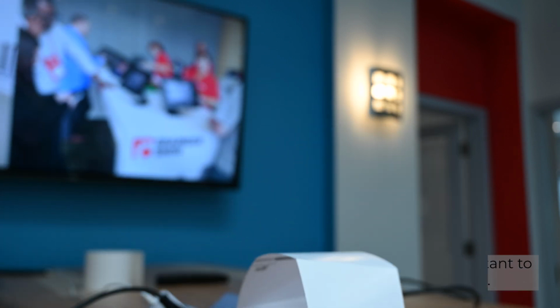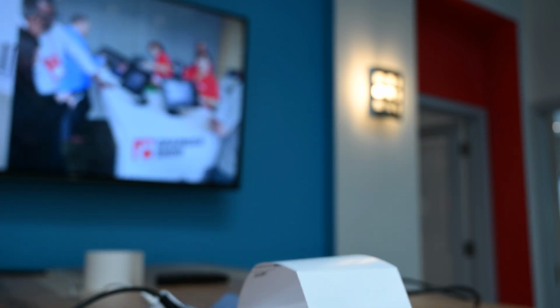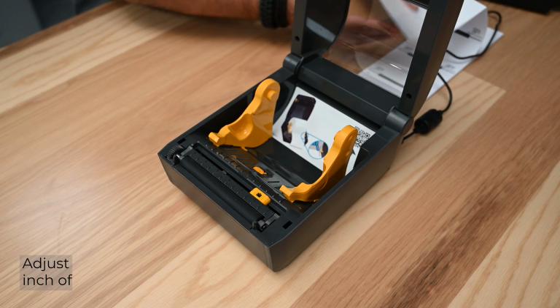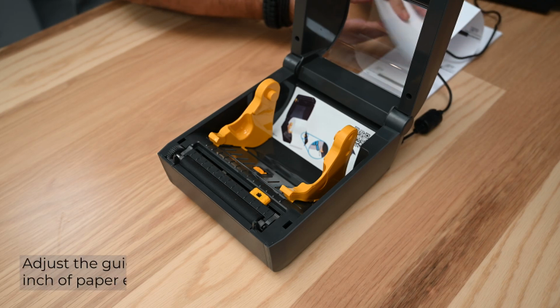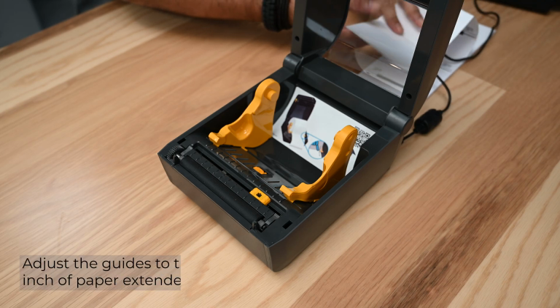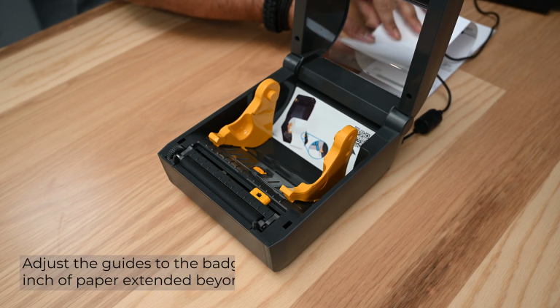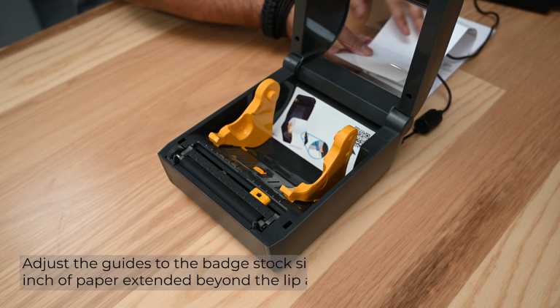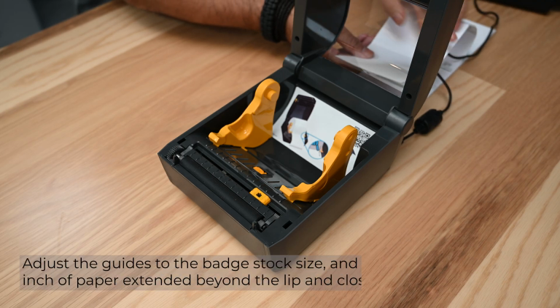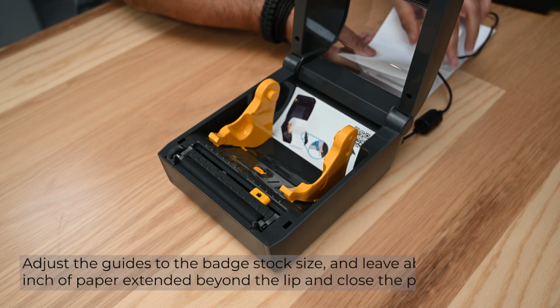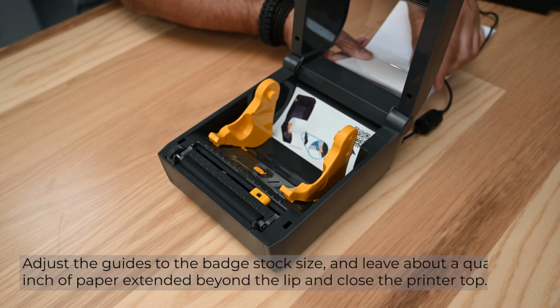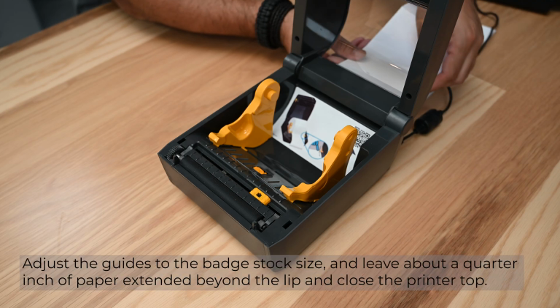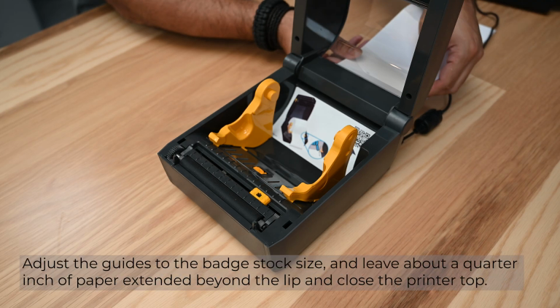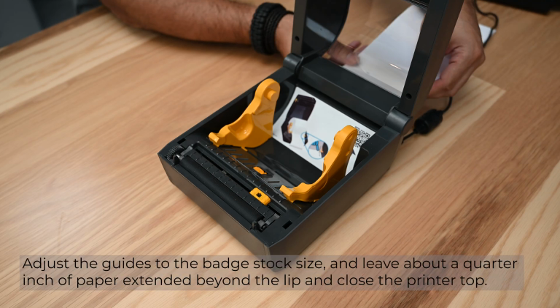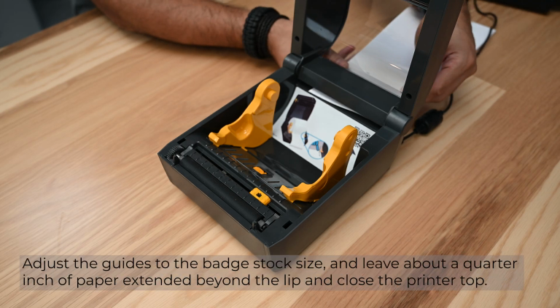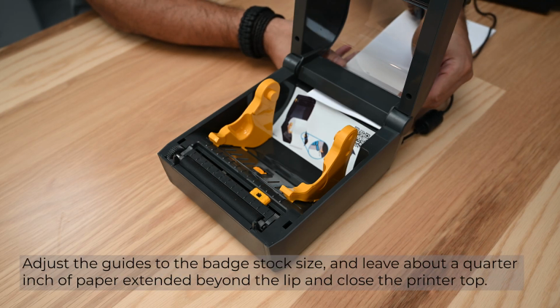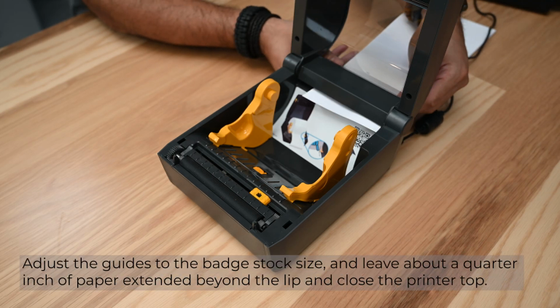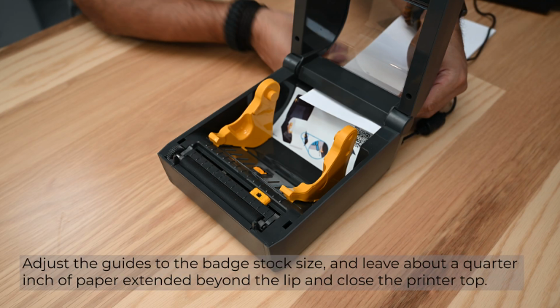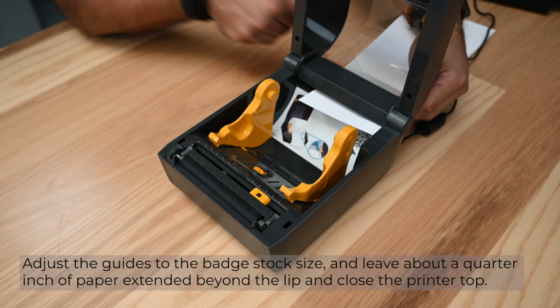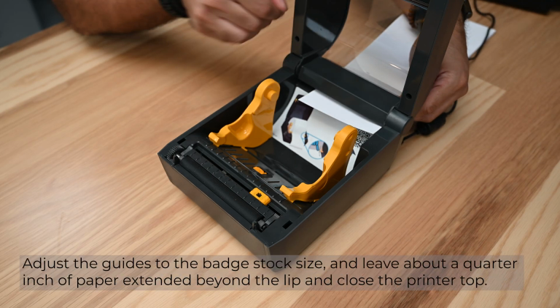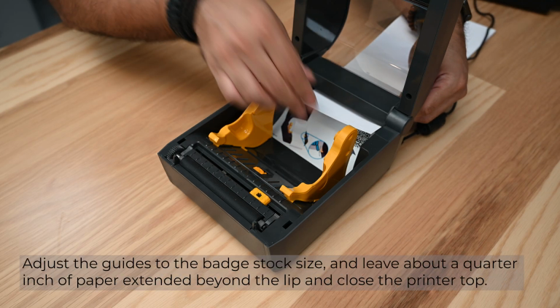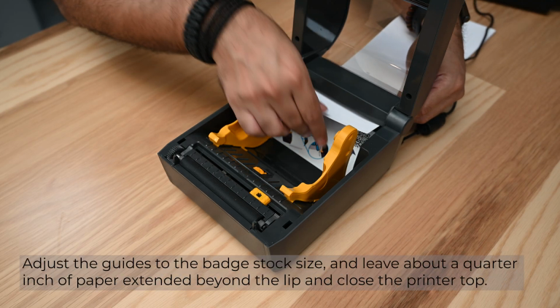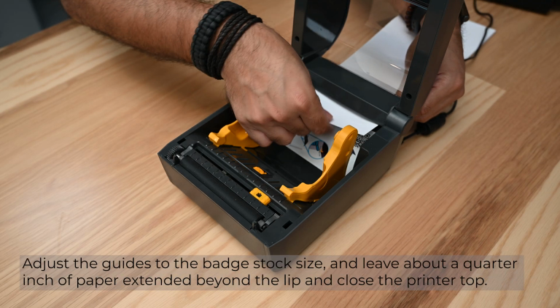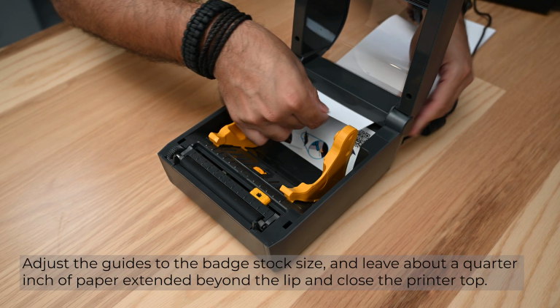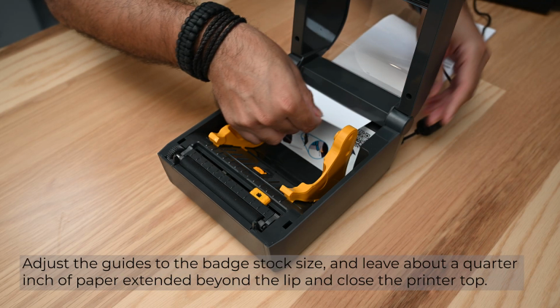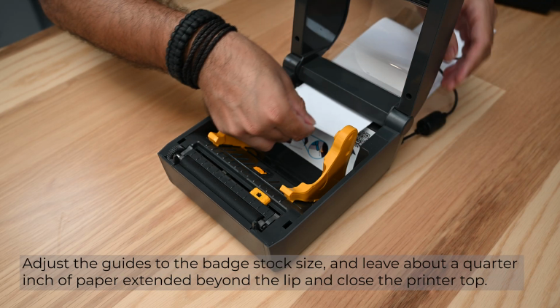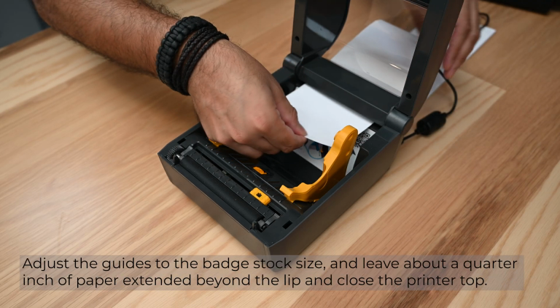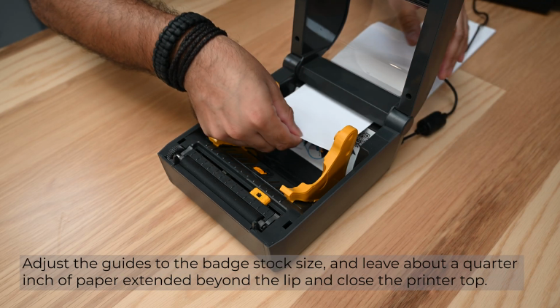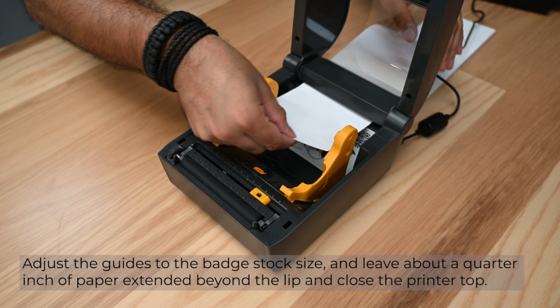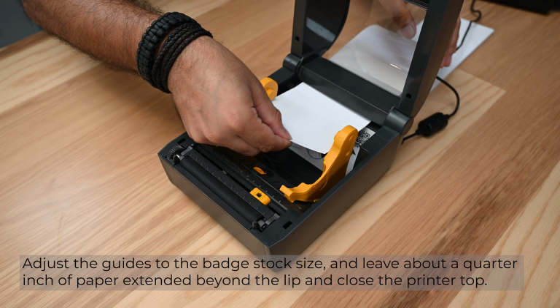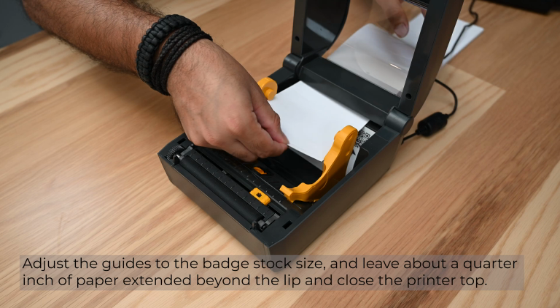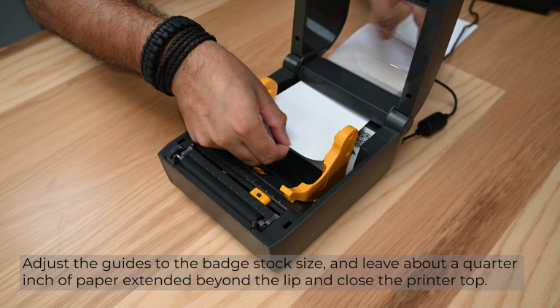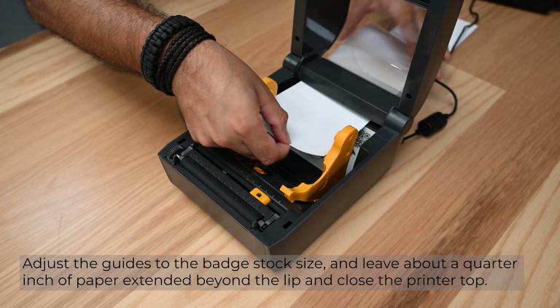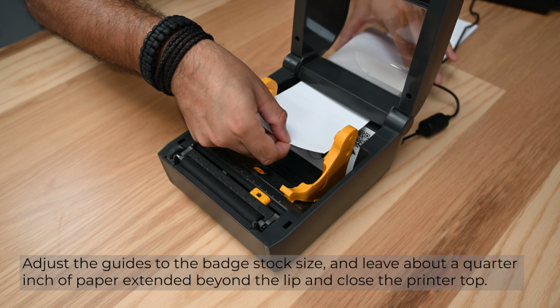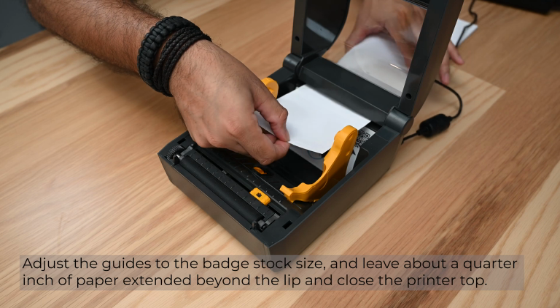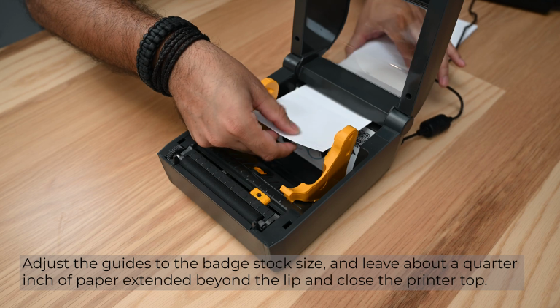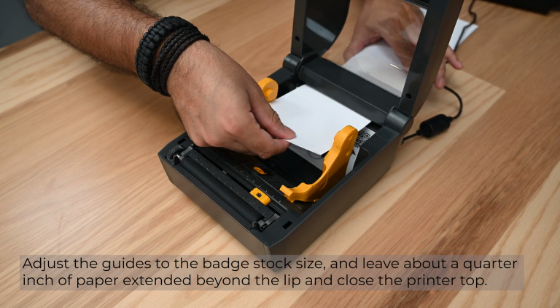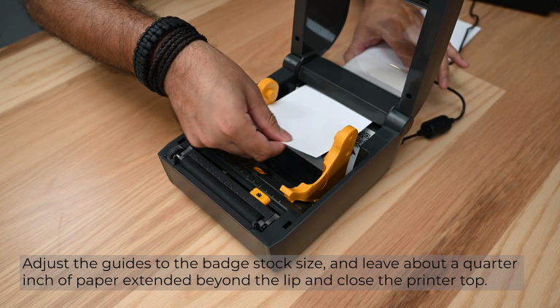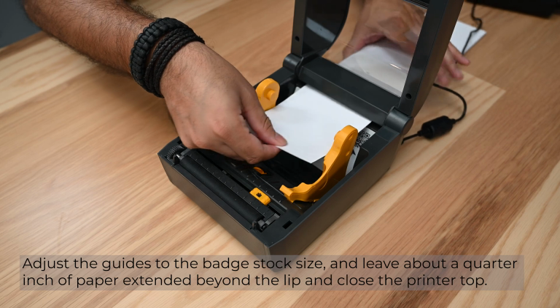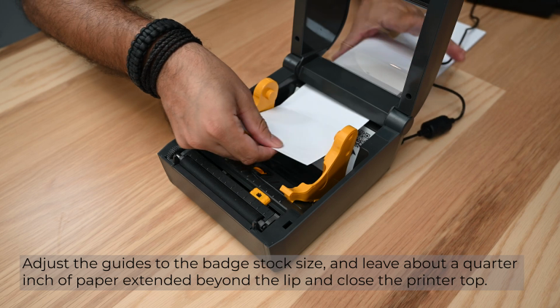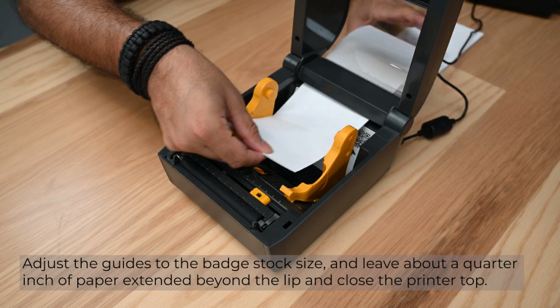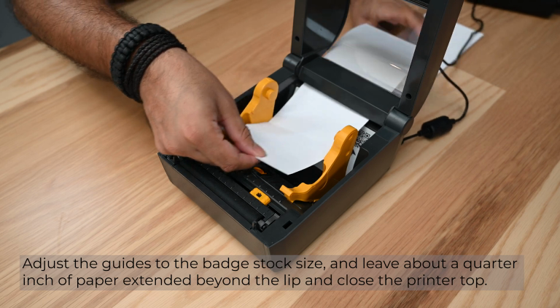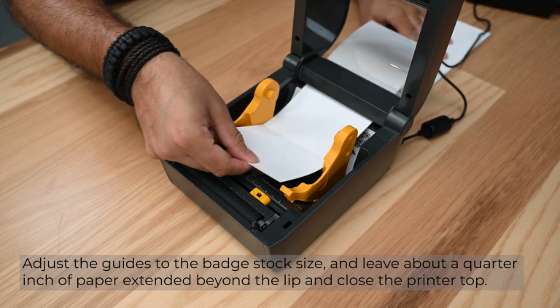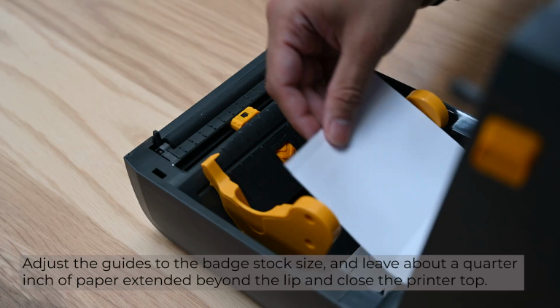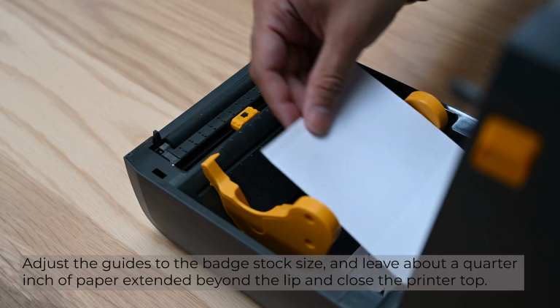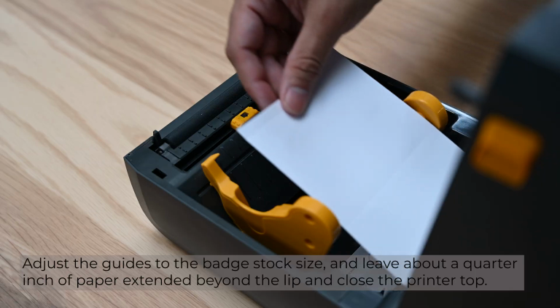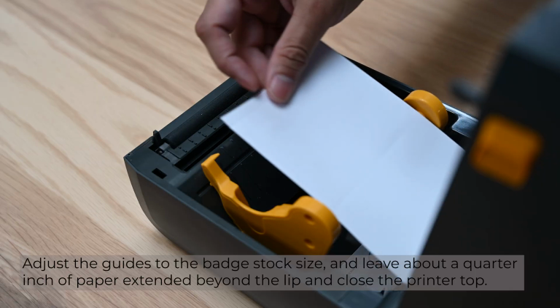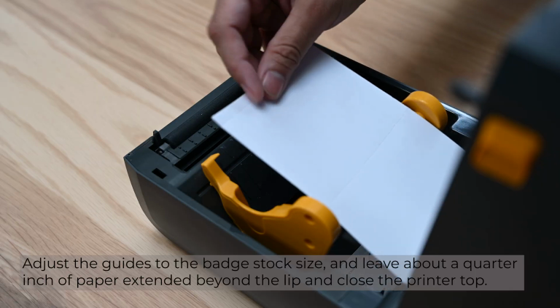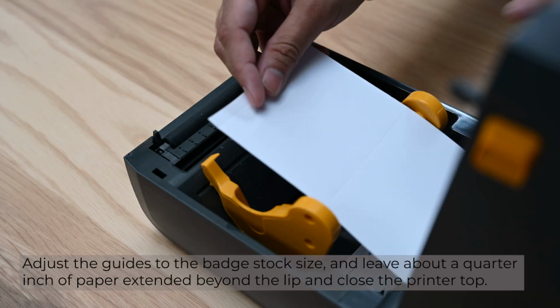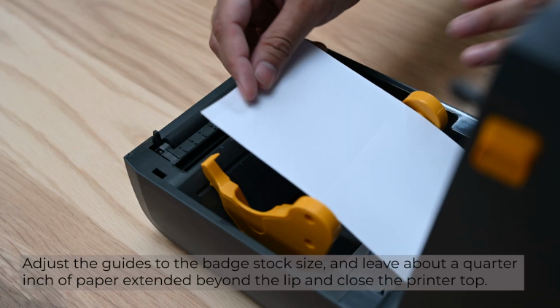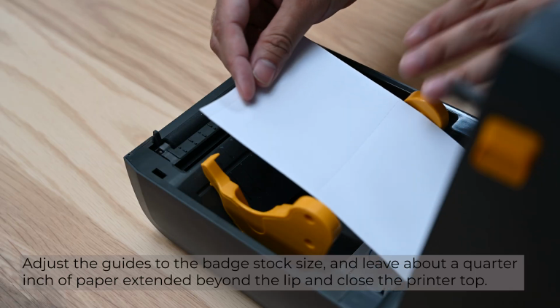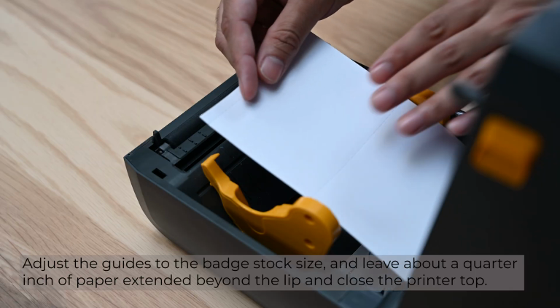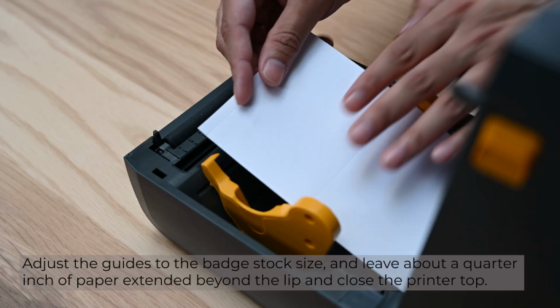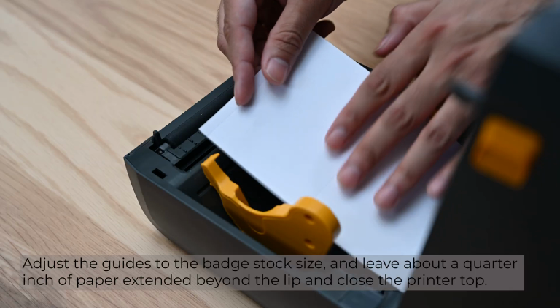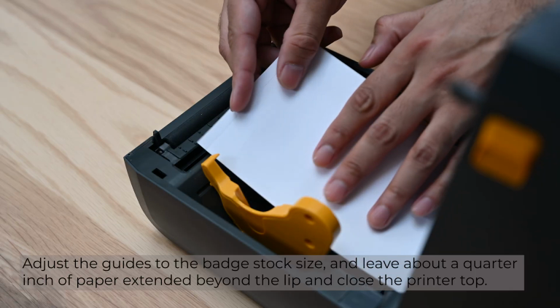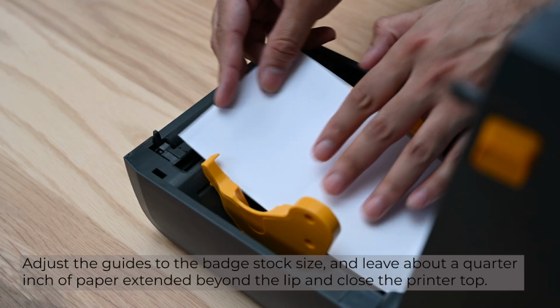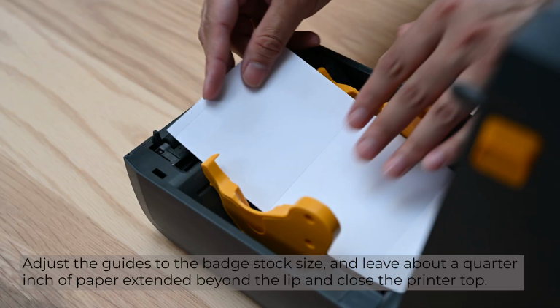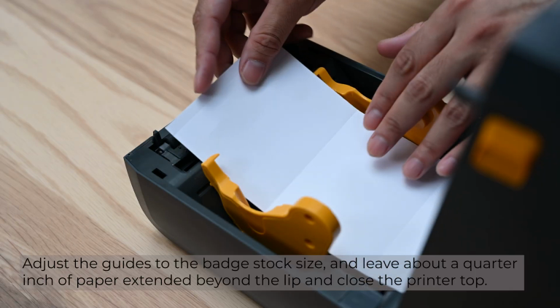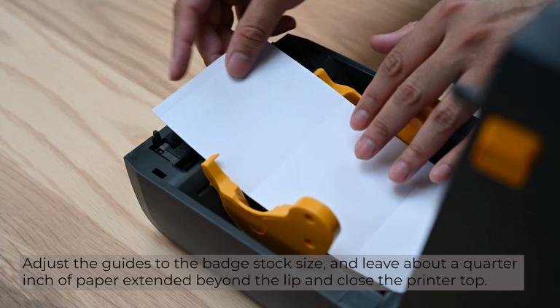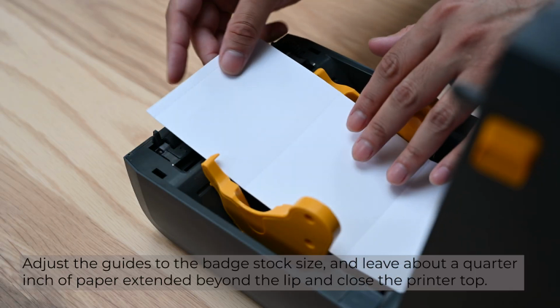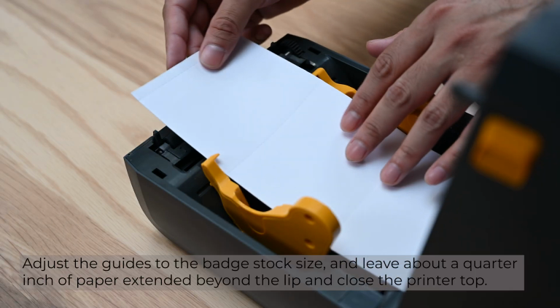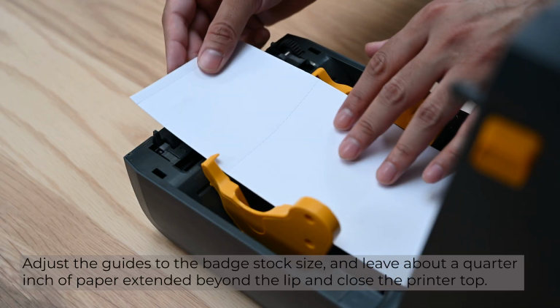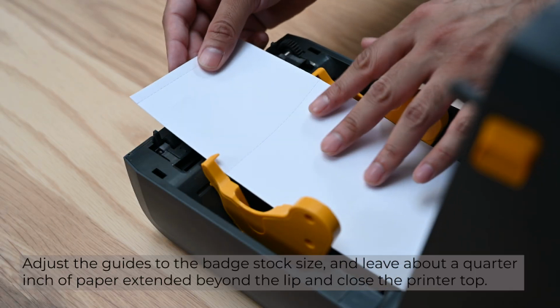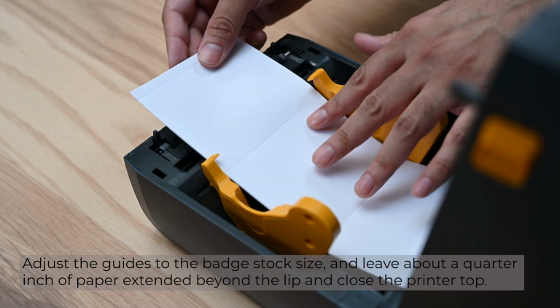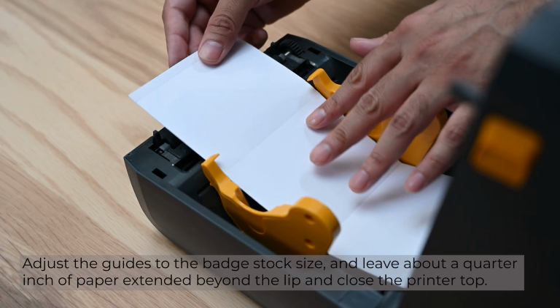Adjust the guides to the badge stock size. Leave about a quarter inch of paper extended beyond the lip and close the printer.